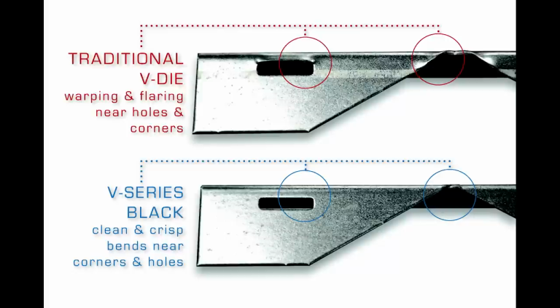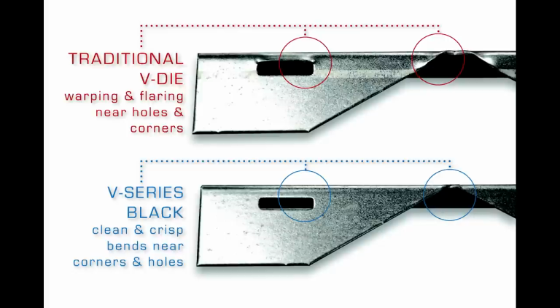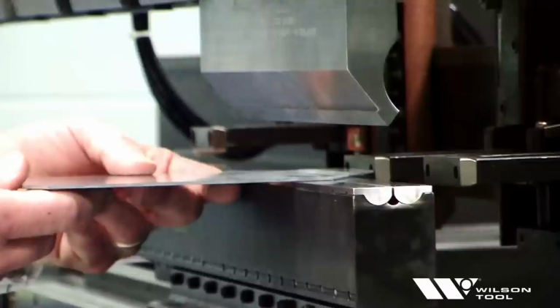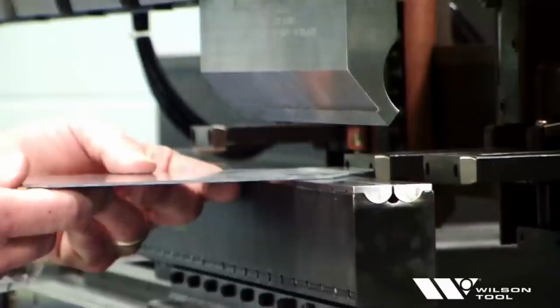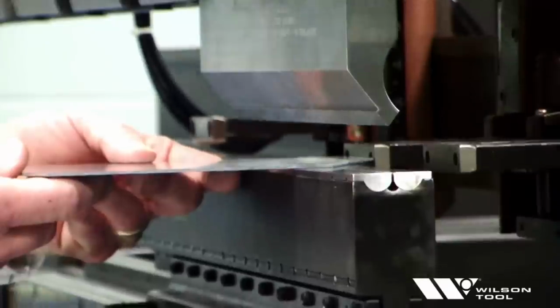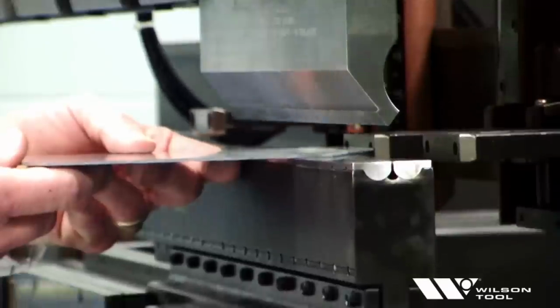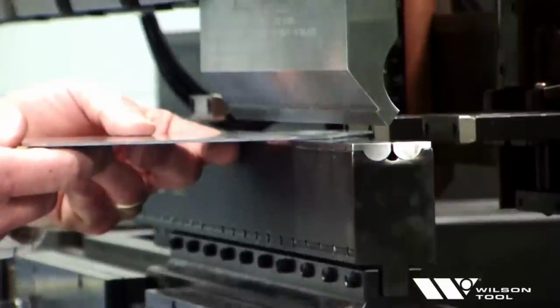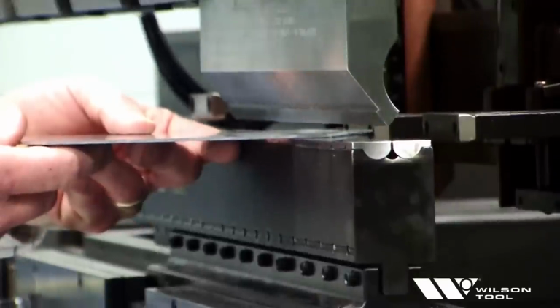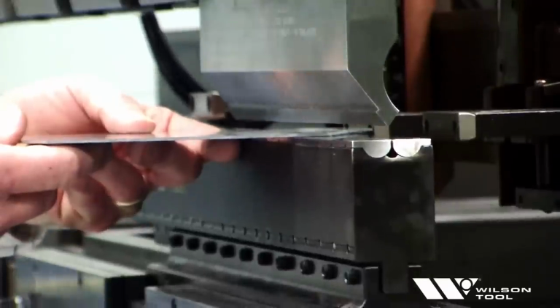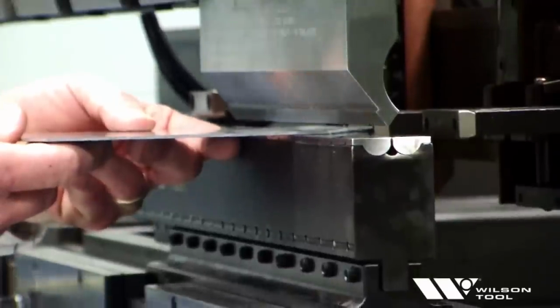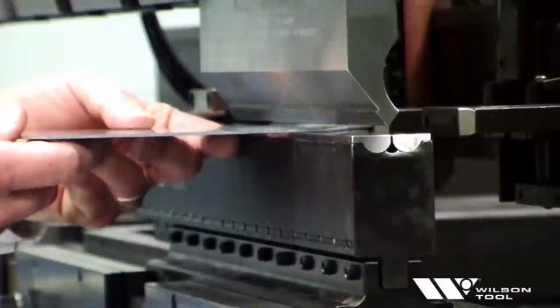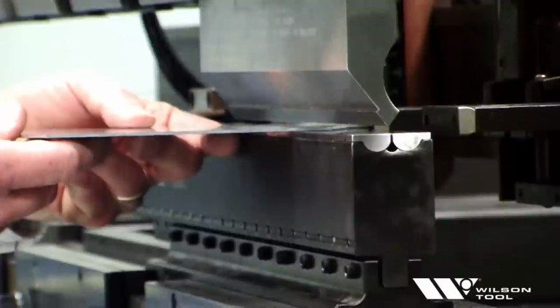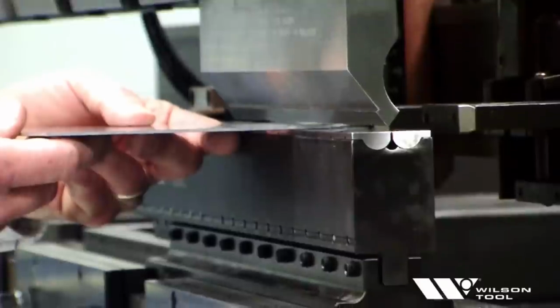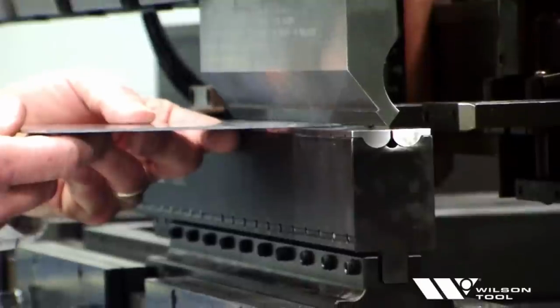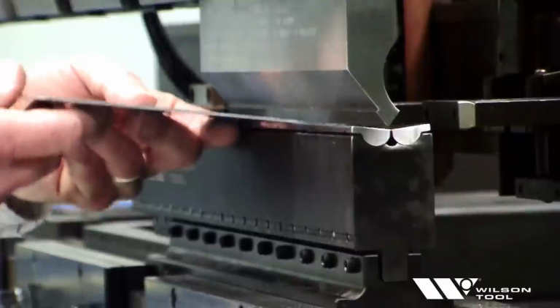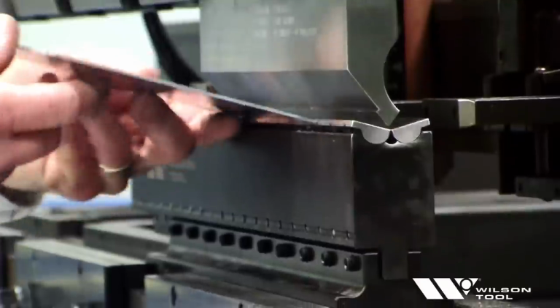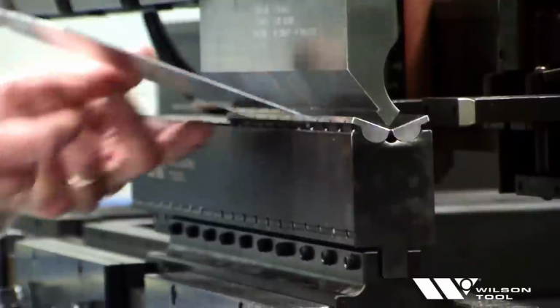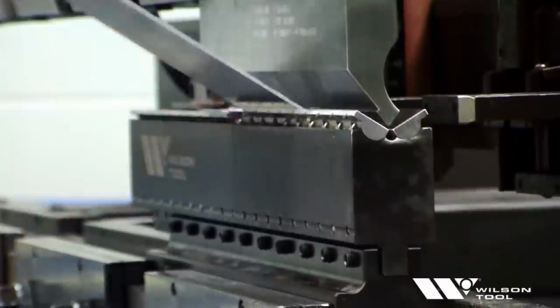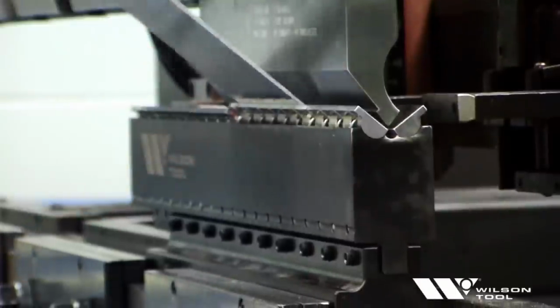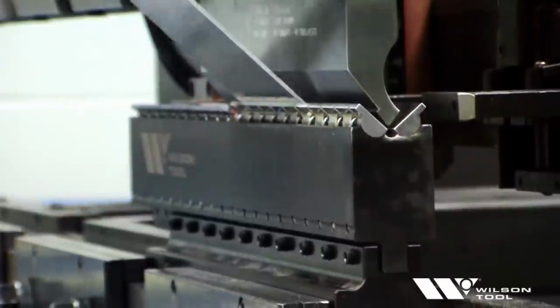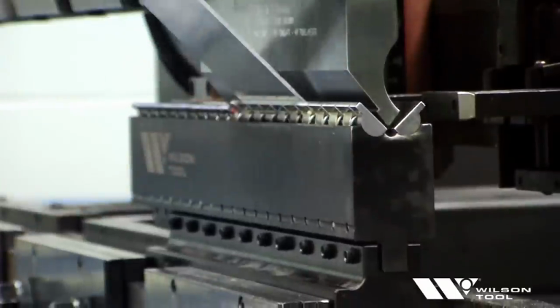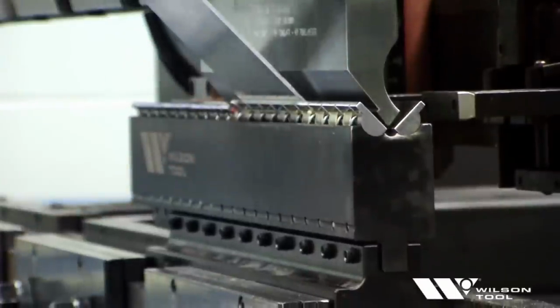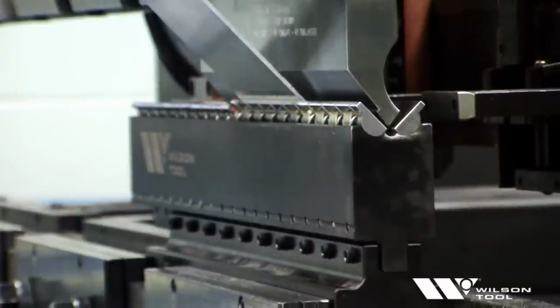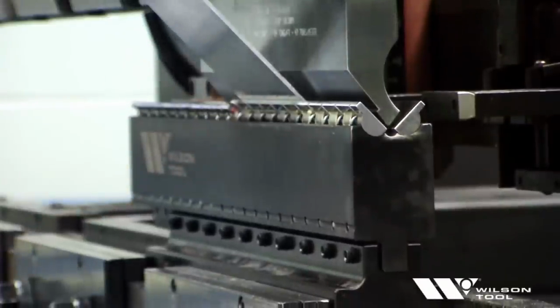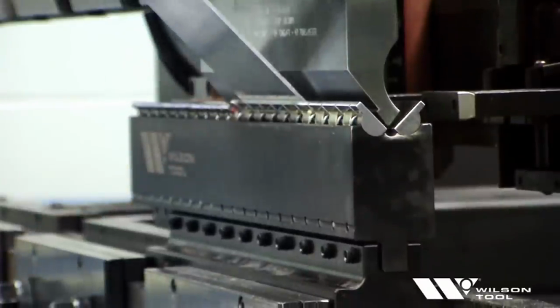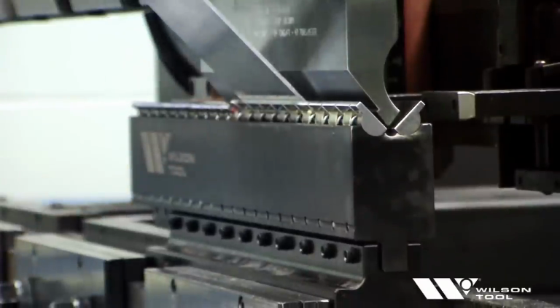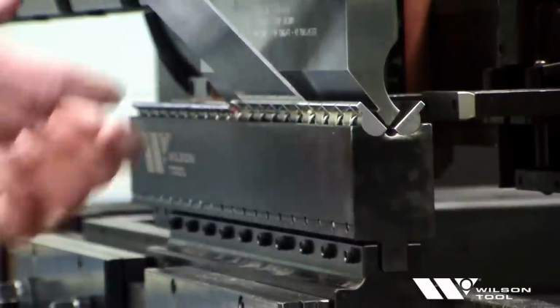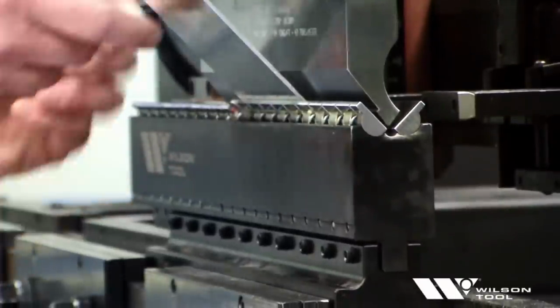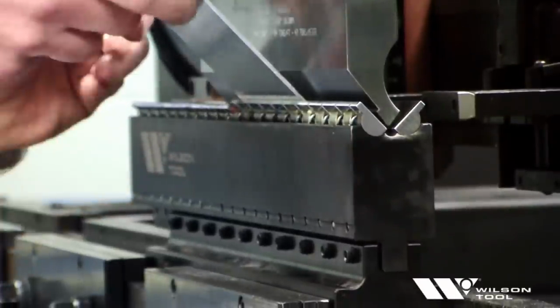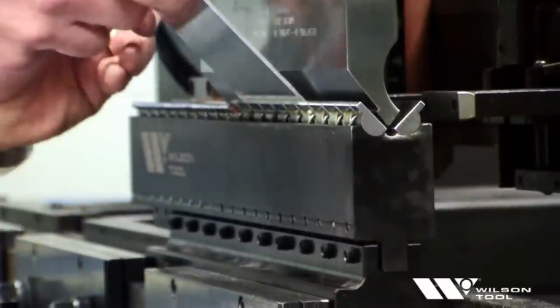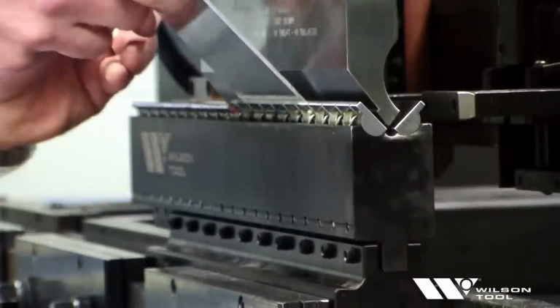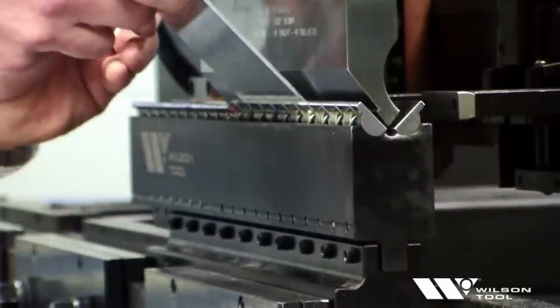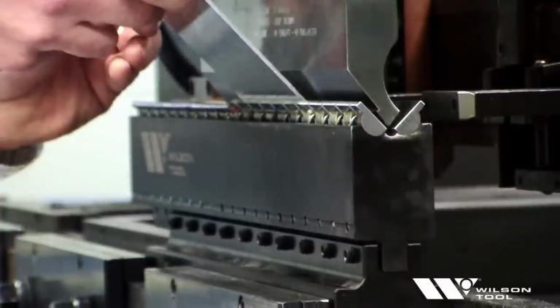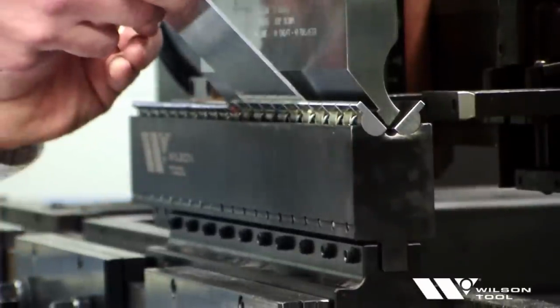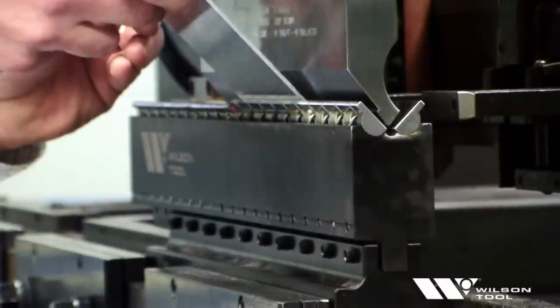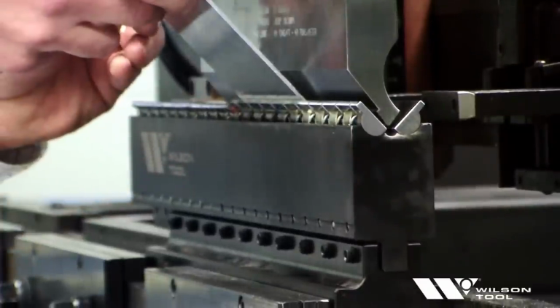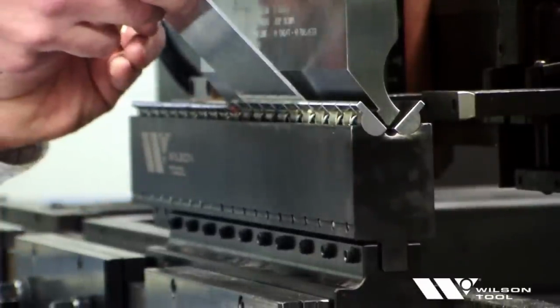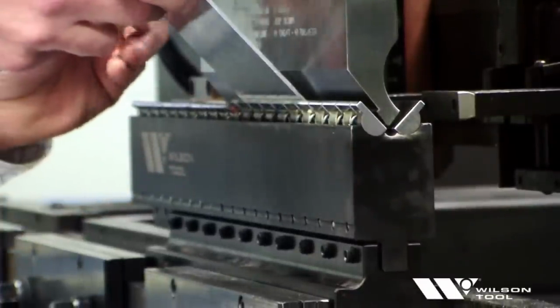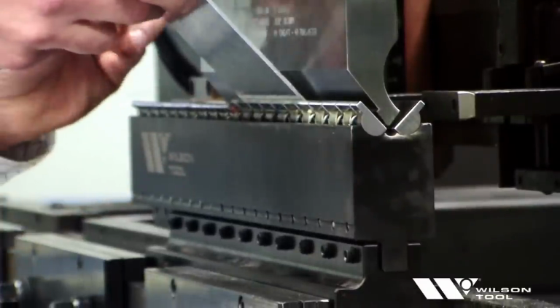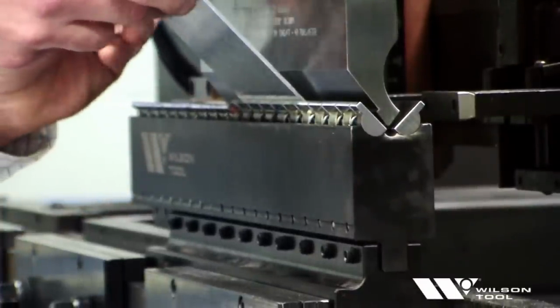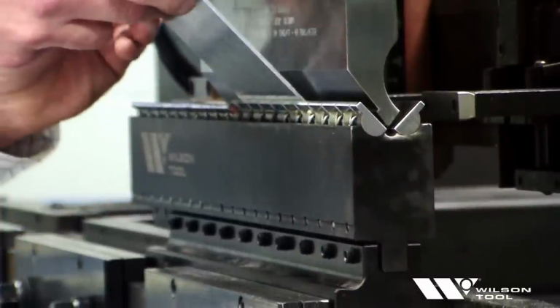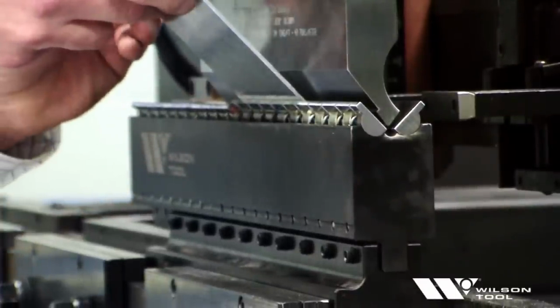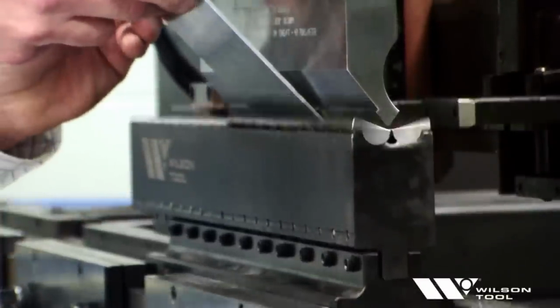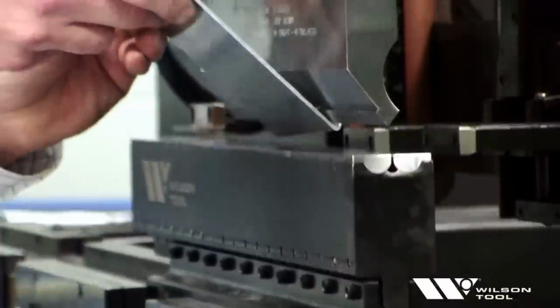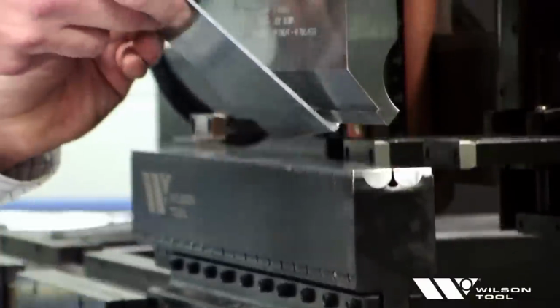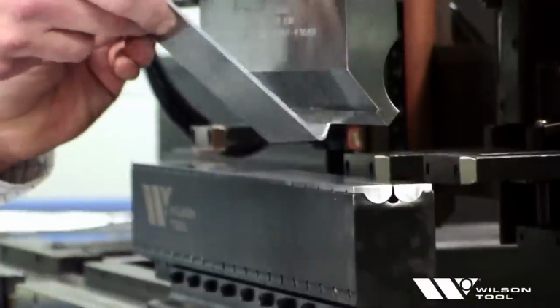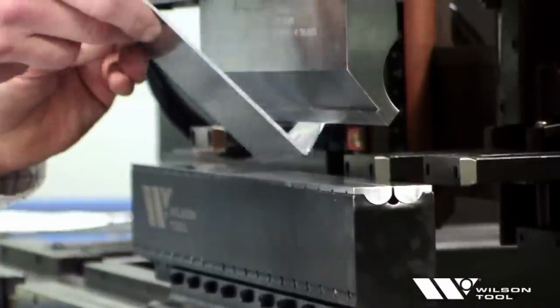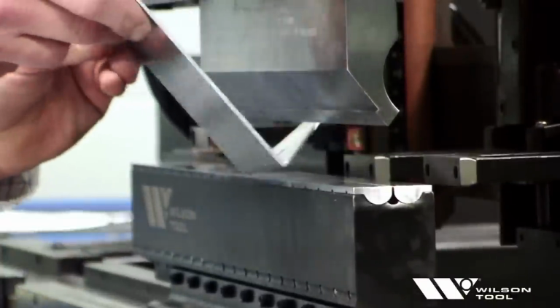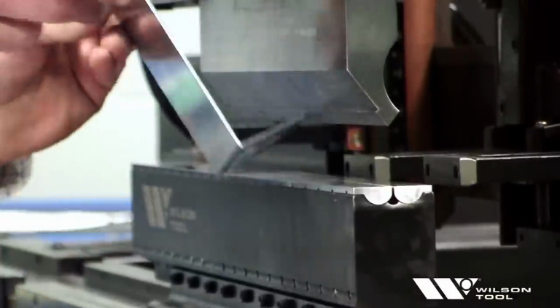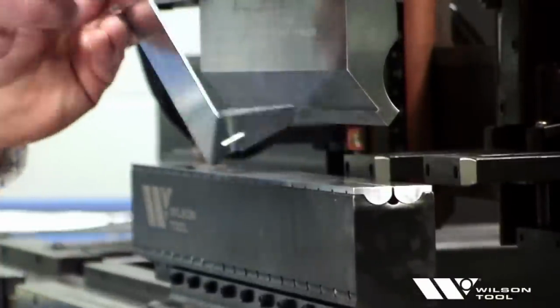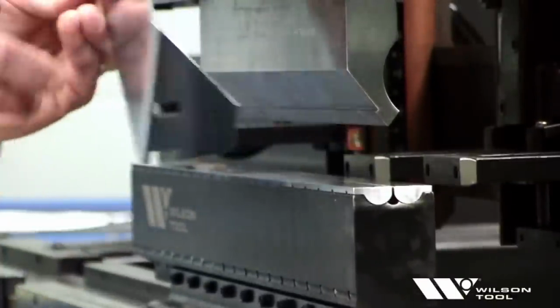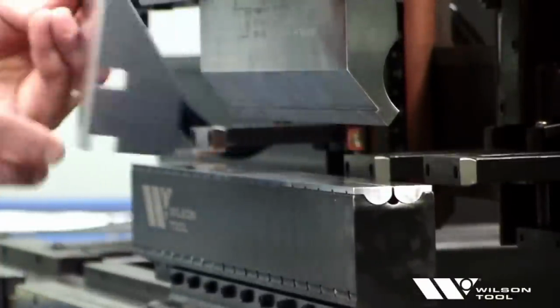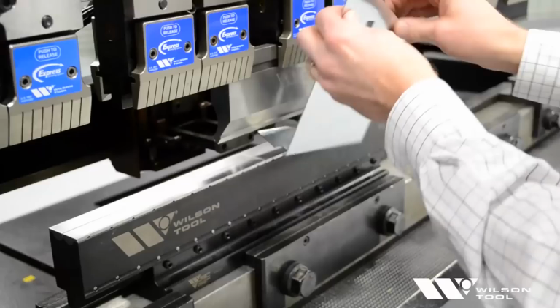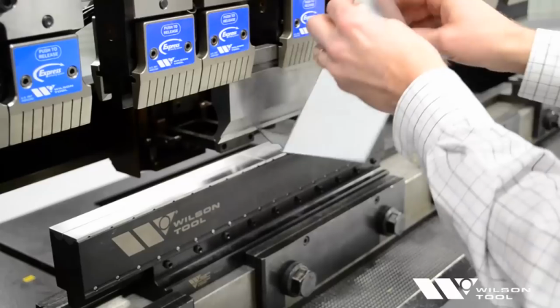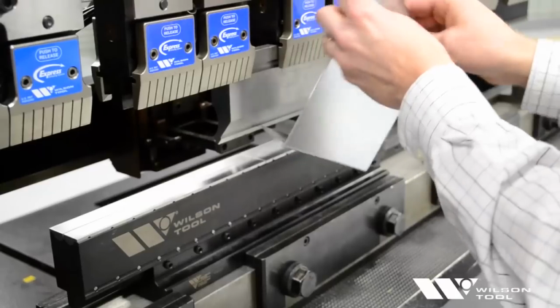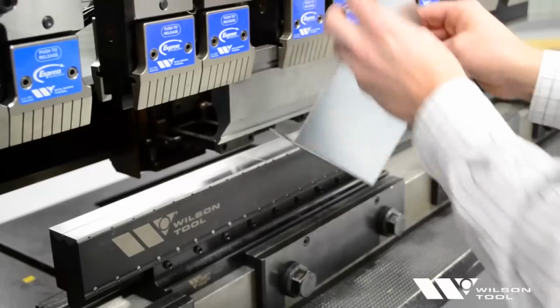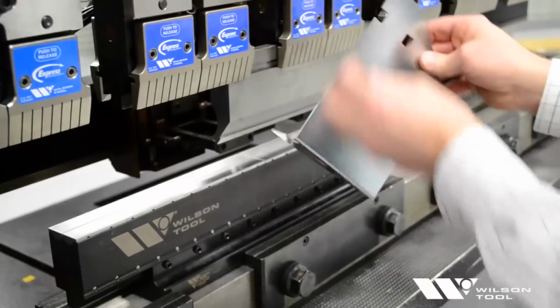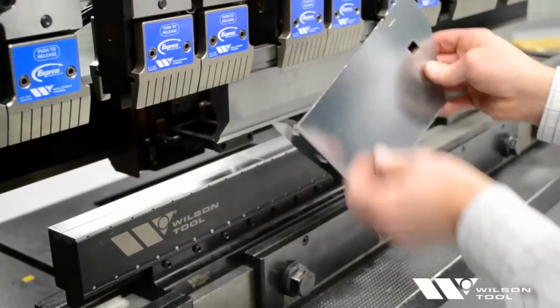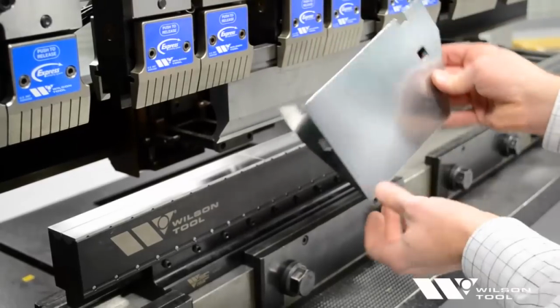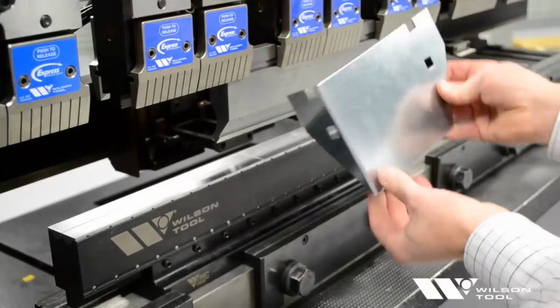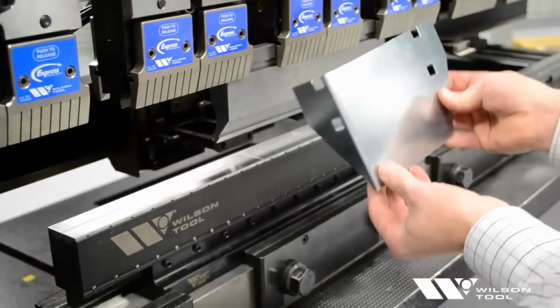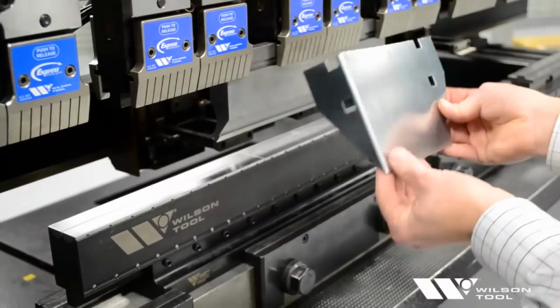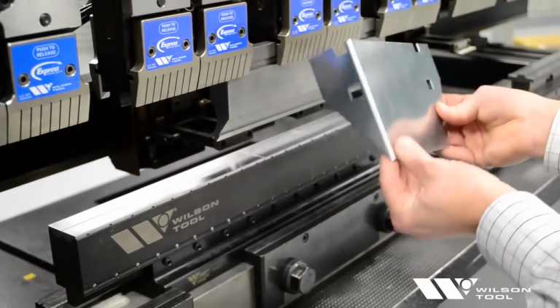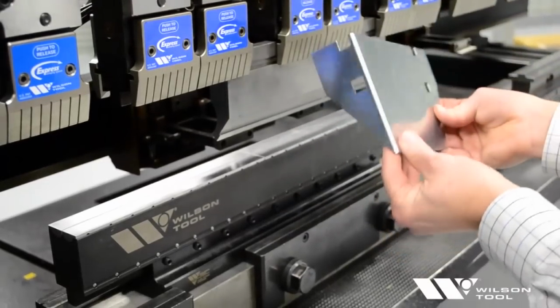The WilsonTool V-Series Black dies make it easier to produce small flanges, small bend radii, and bends closer to holes.